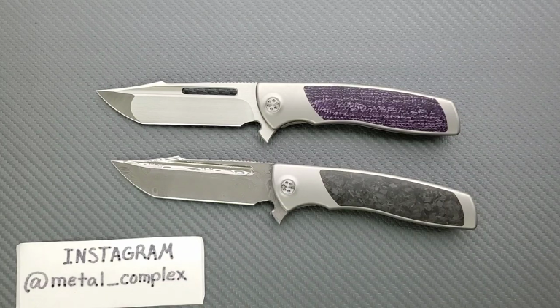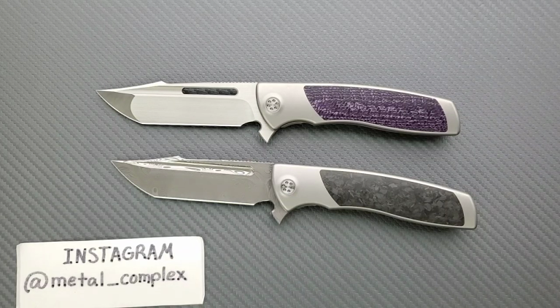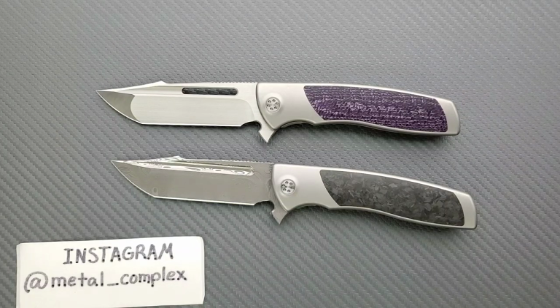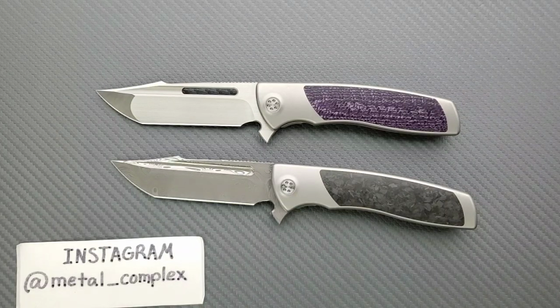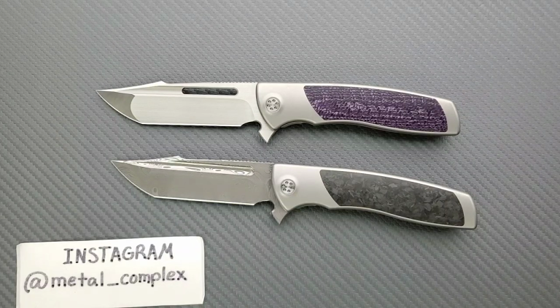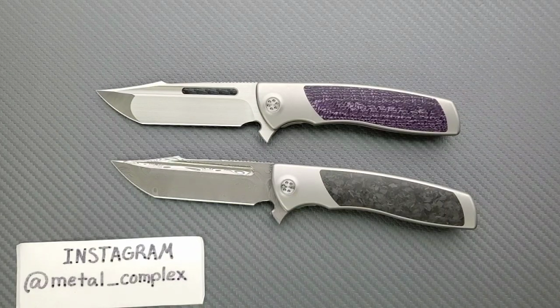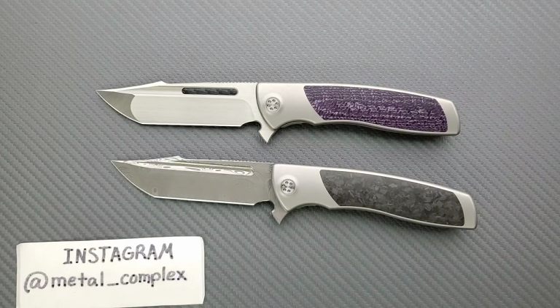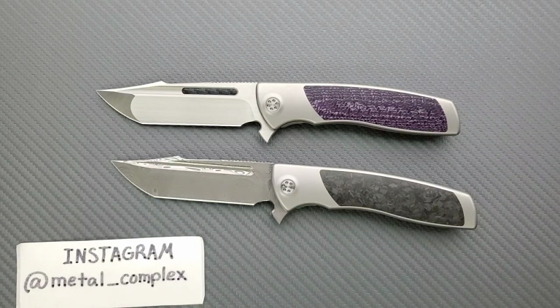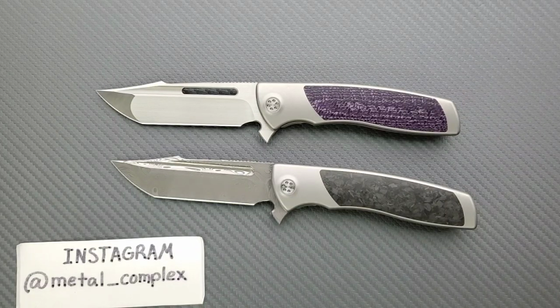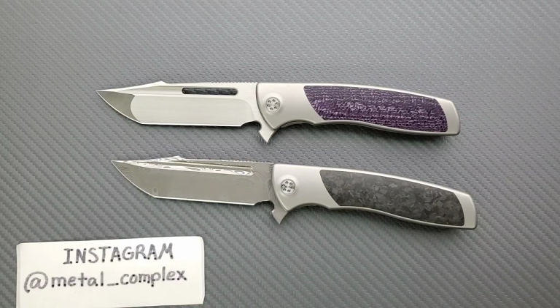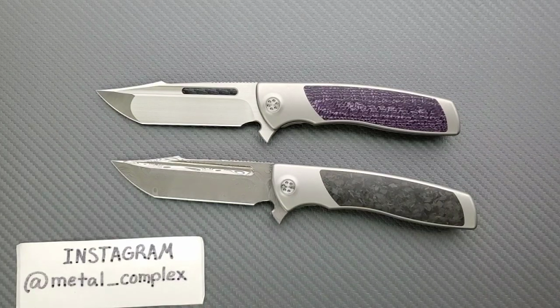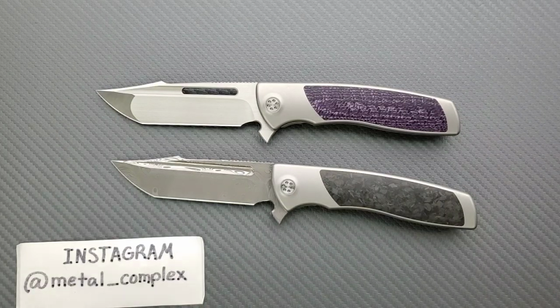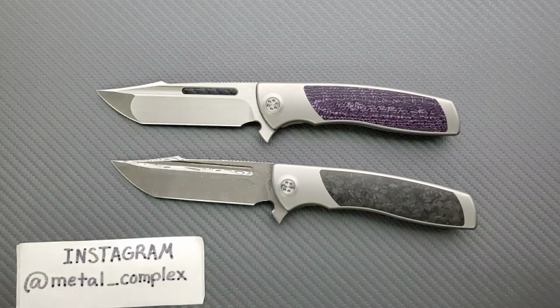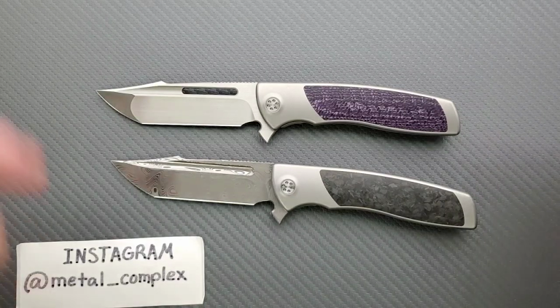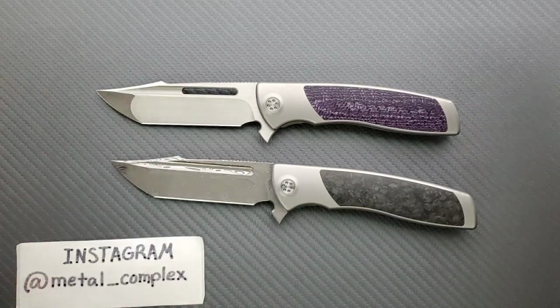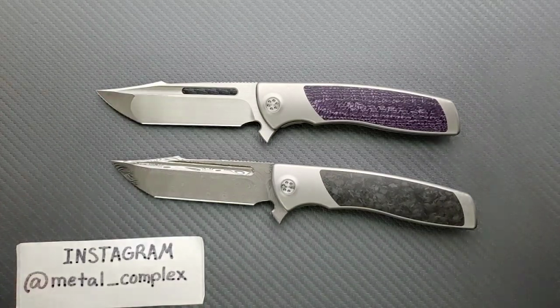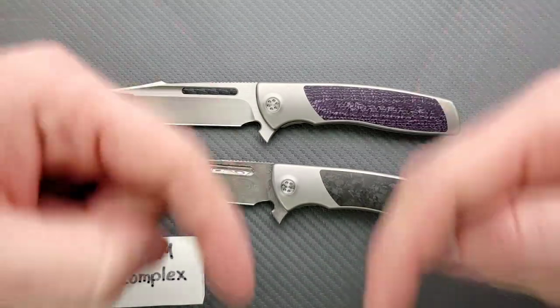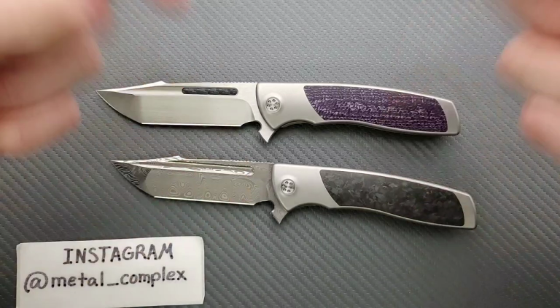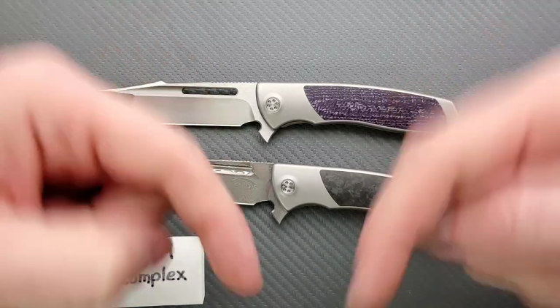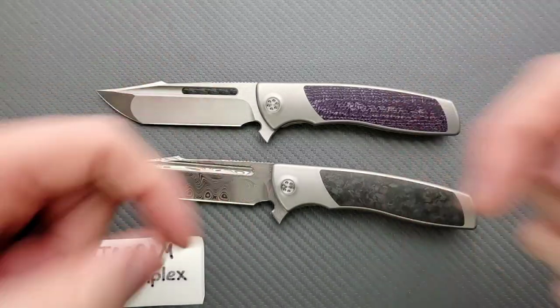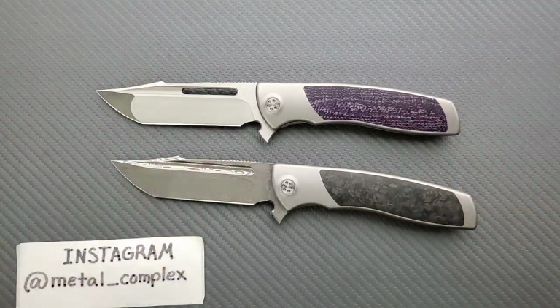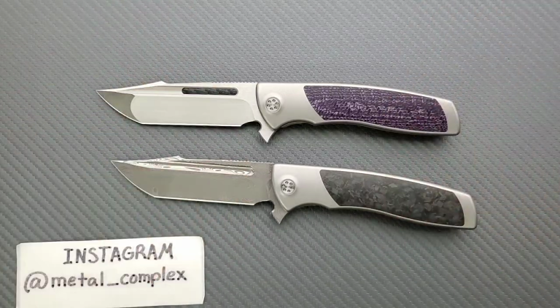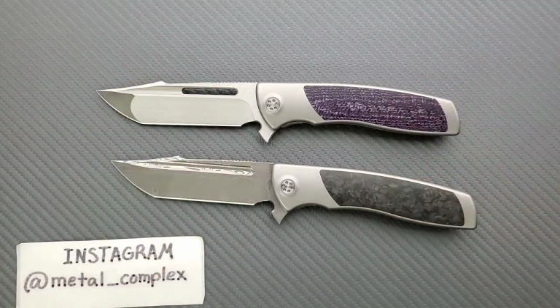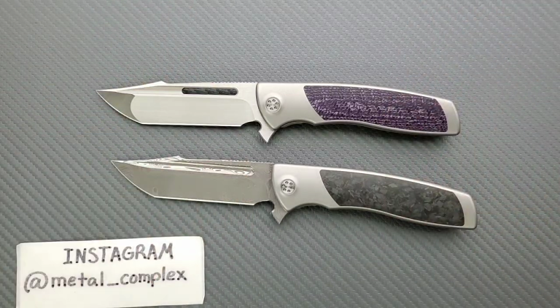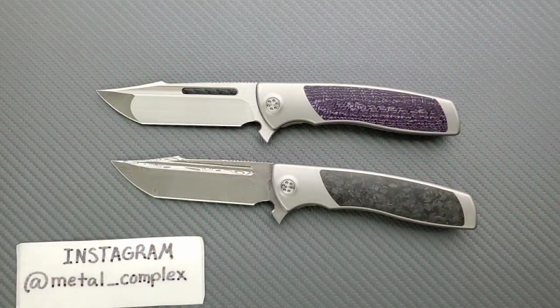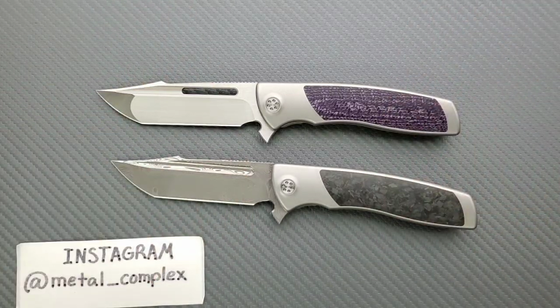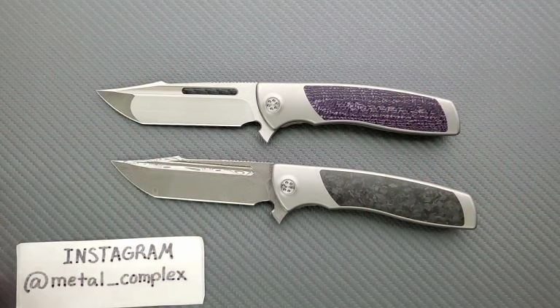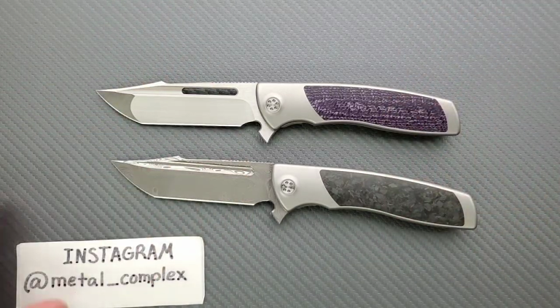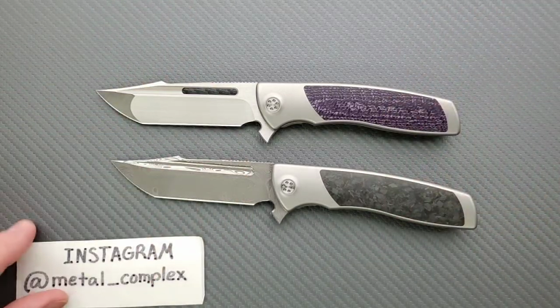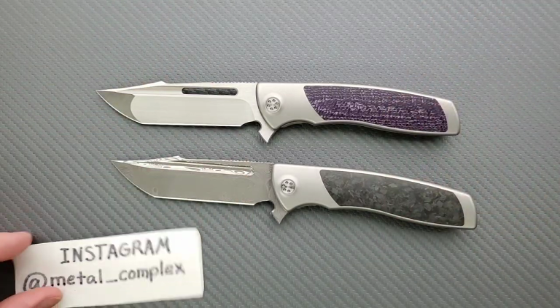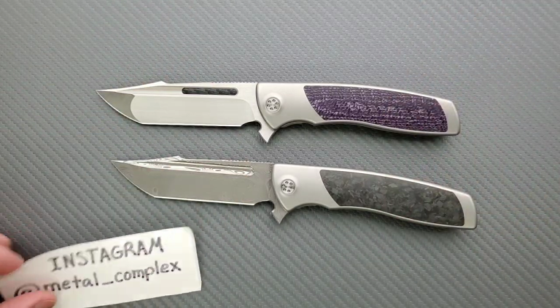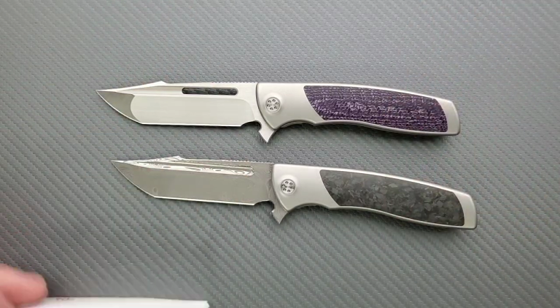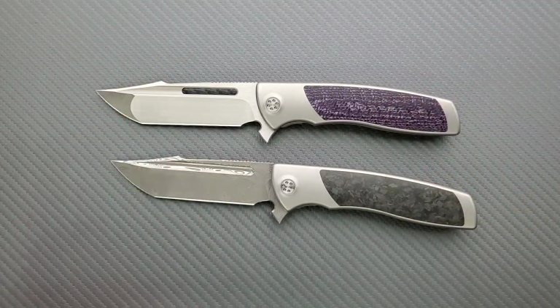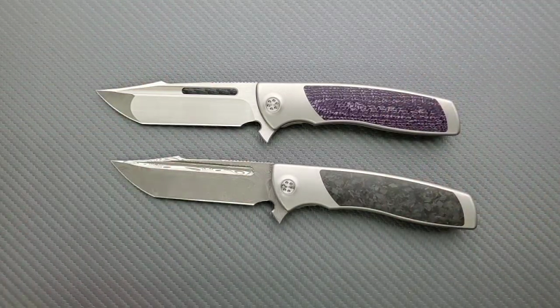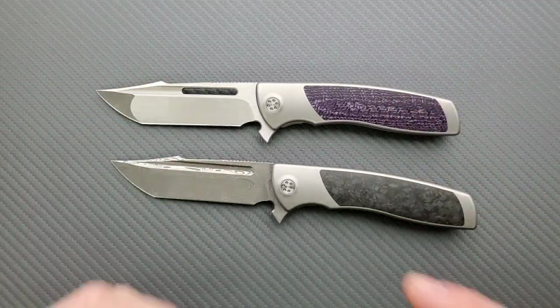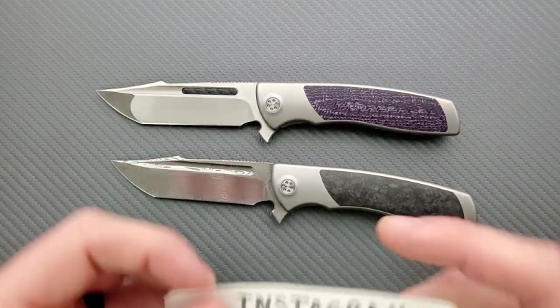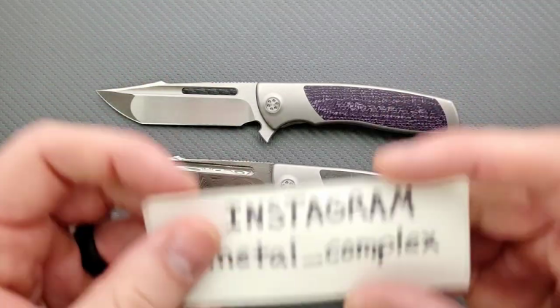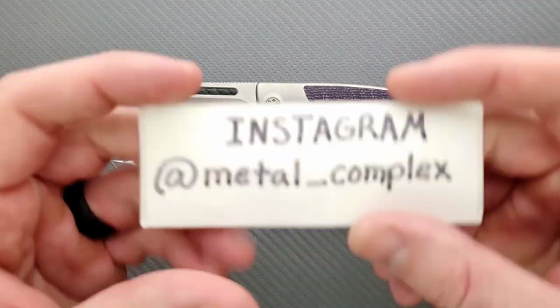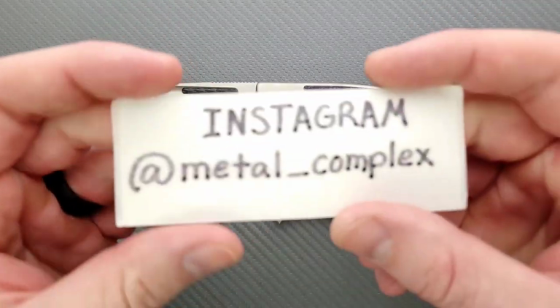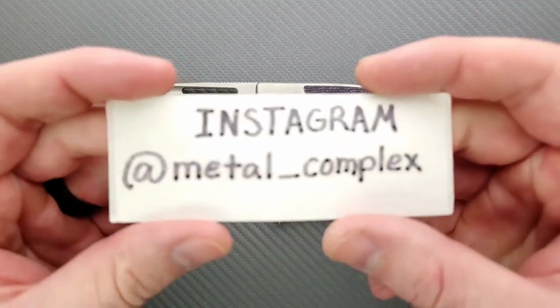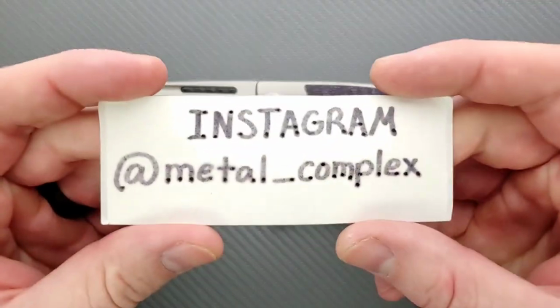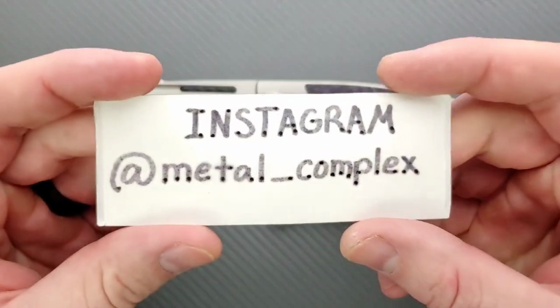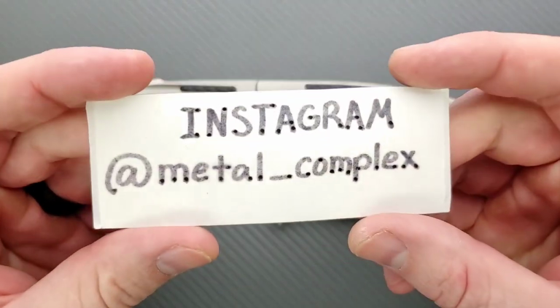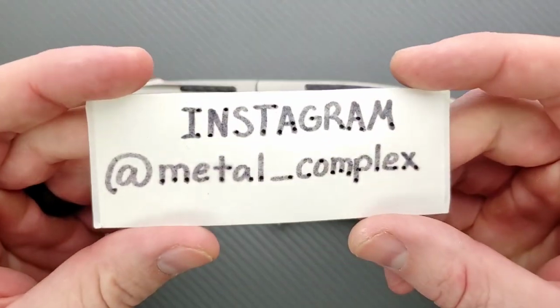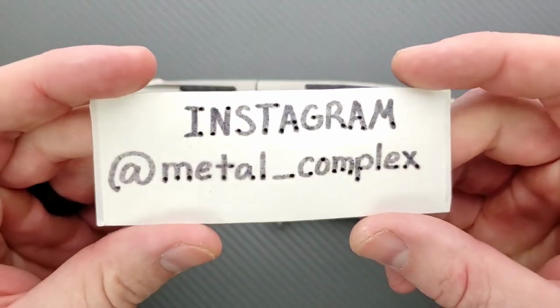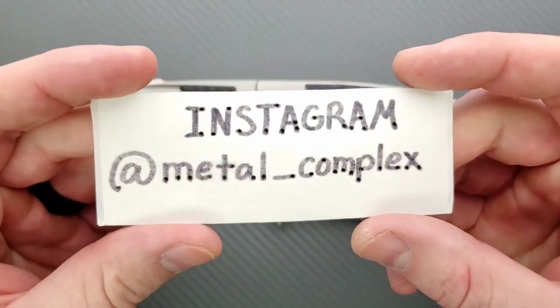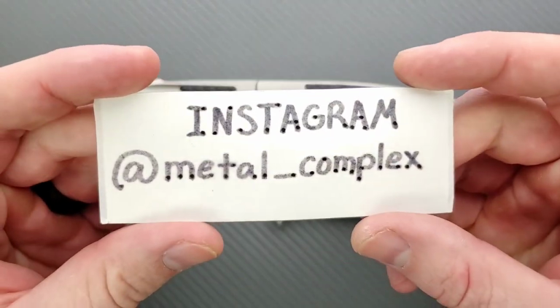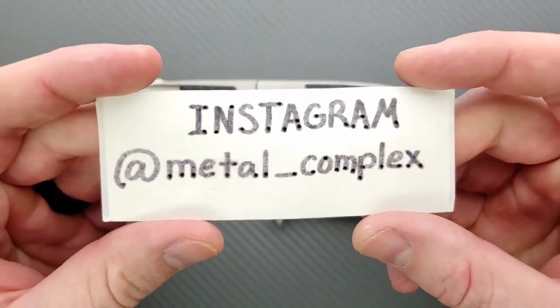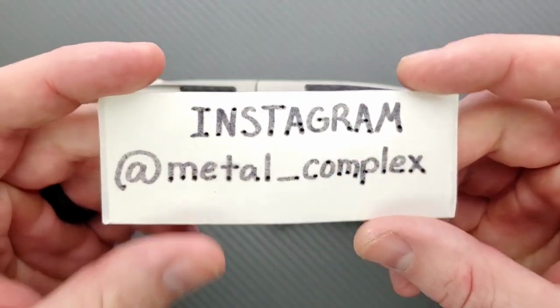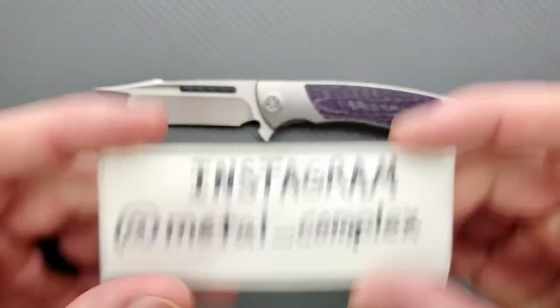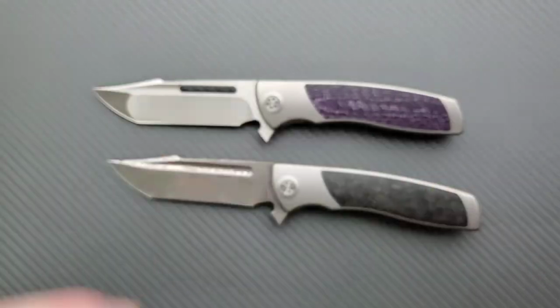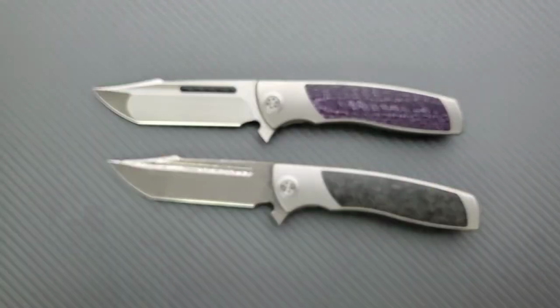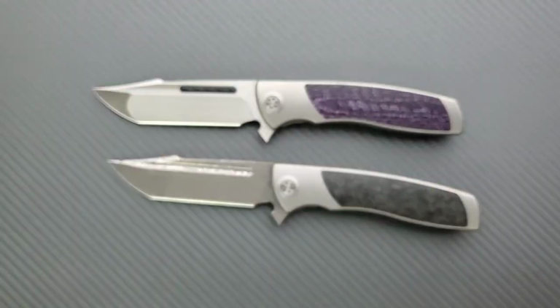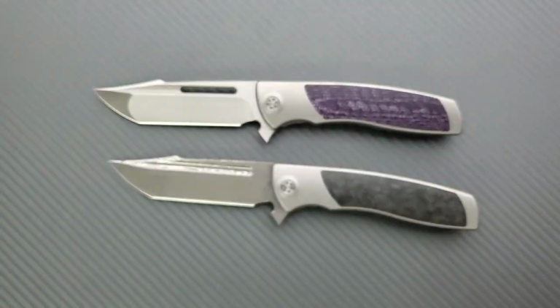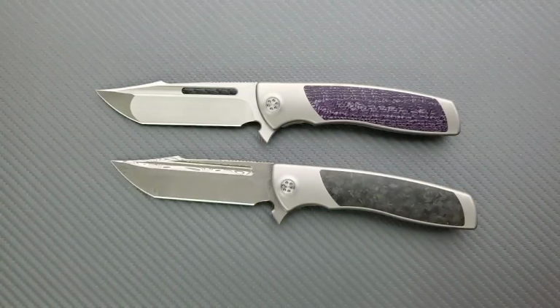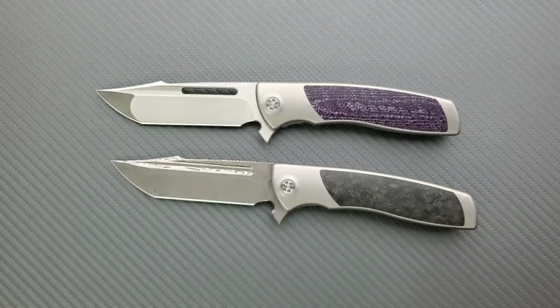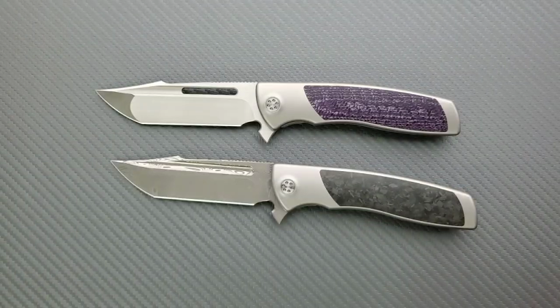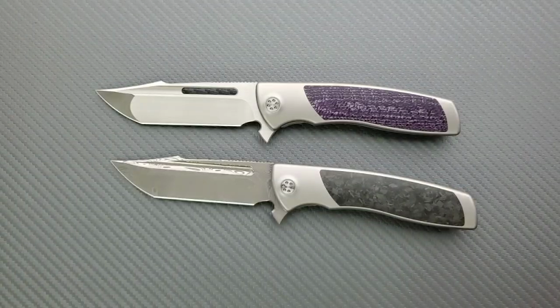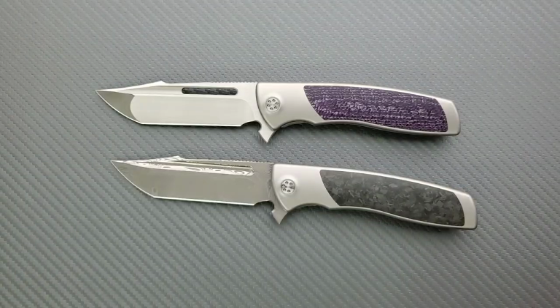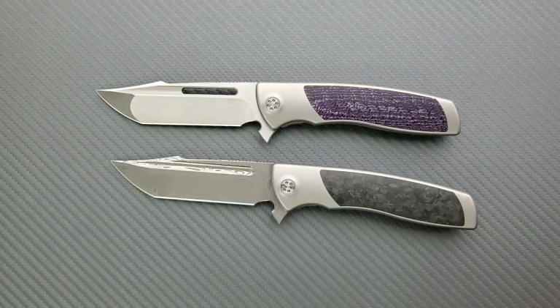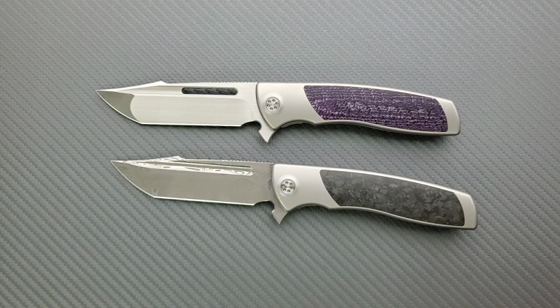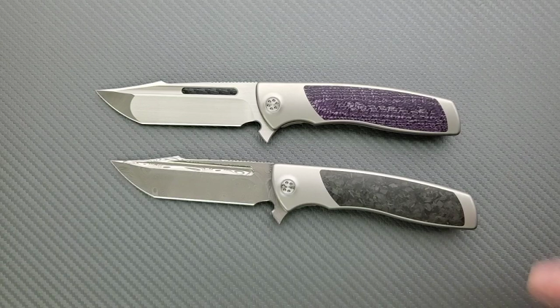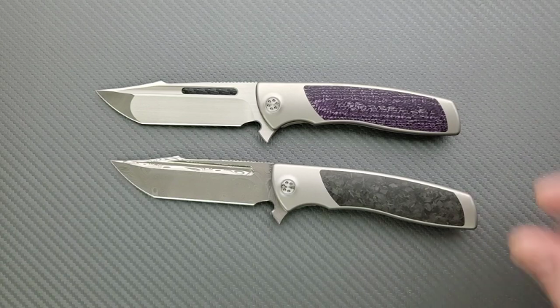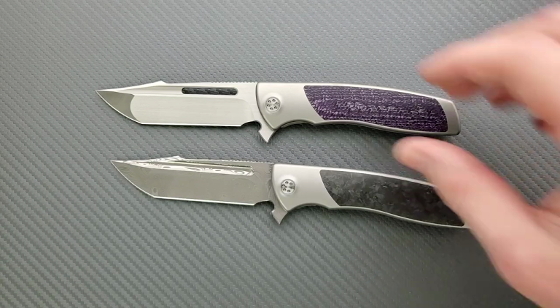Thanks so much to my generous patrons who are supporting me right now. You can find a link for my Patreon right down in the description. And please make sure to follow me on Instagram at metal underscore complex.